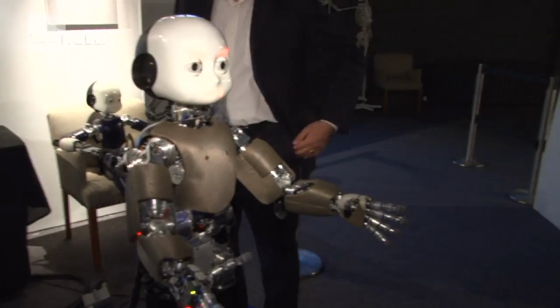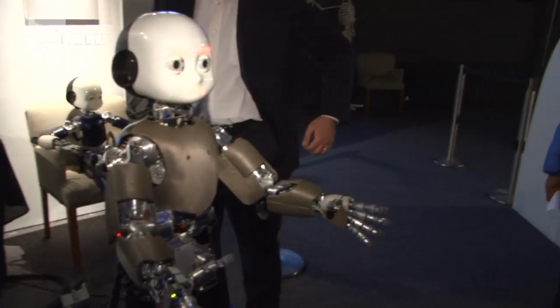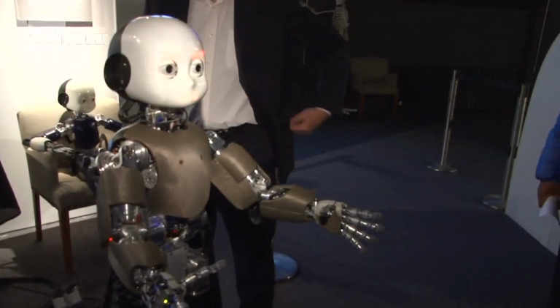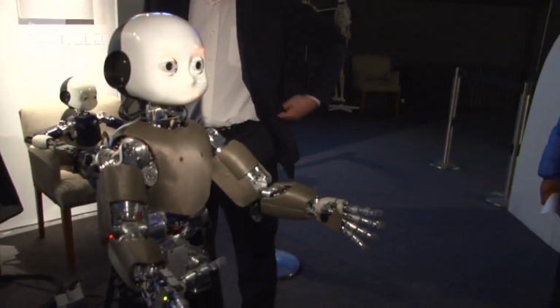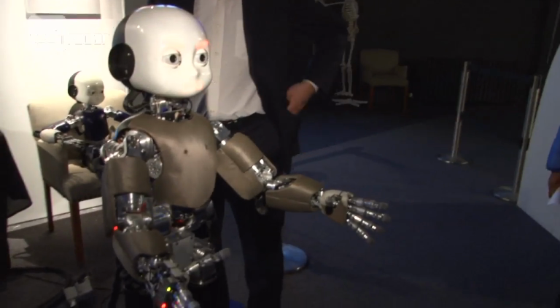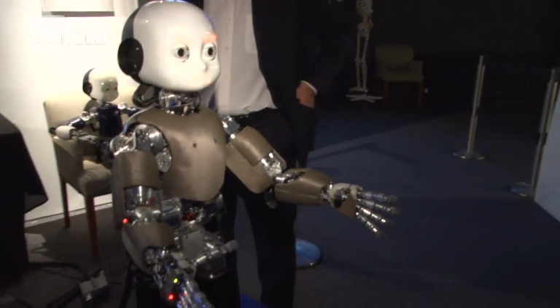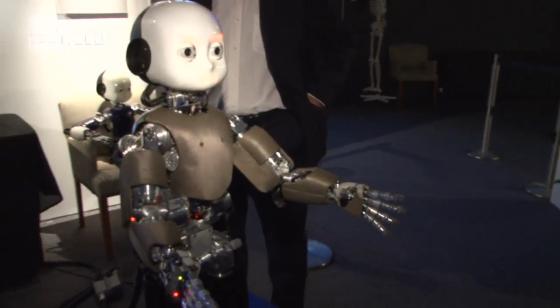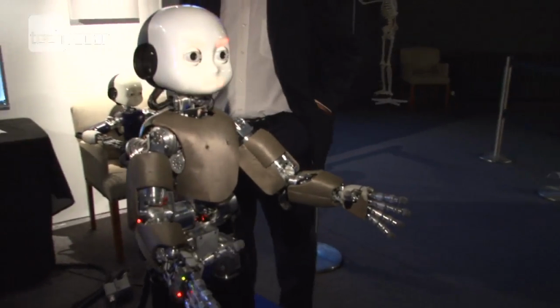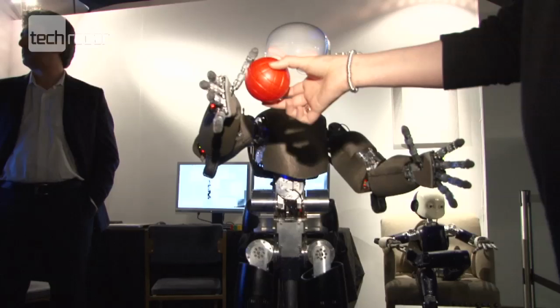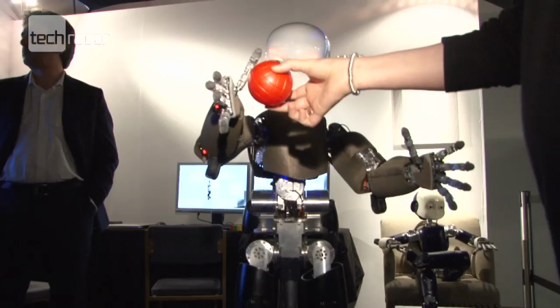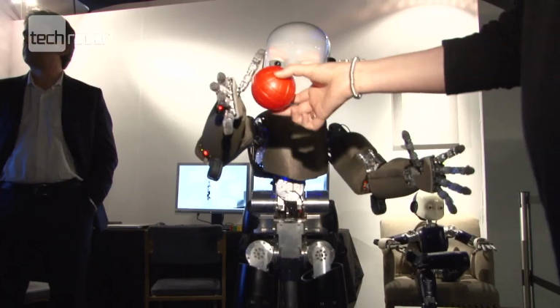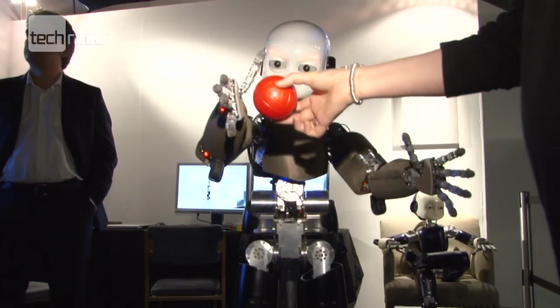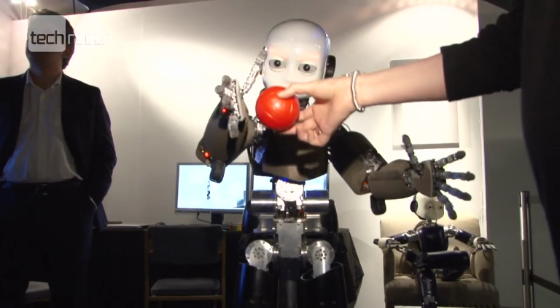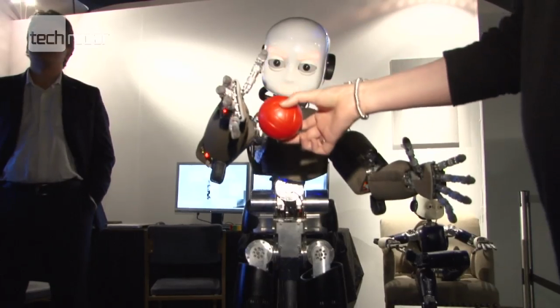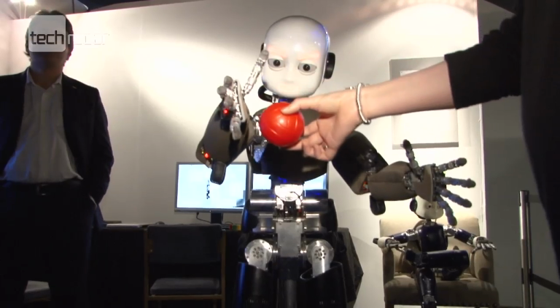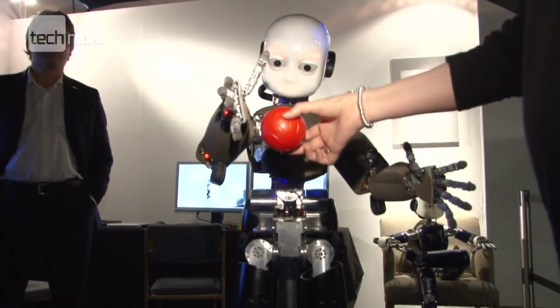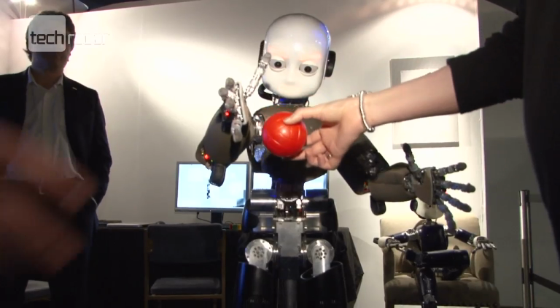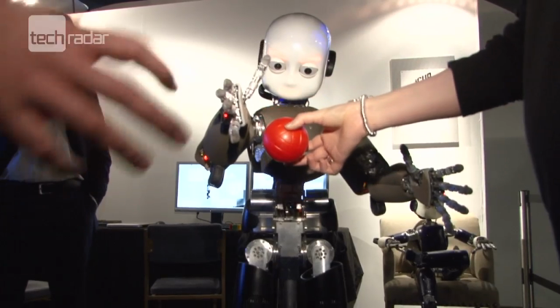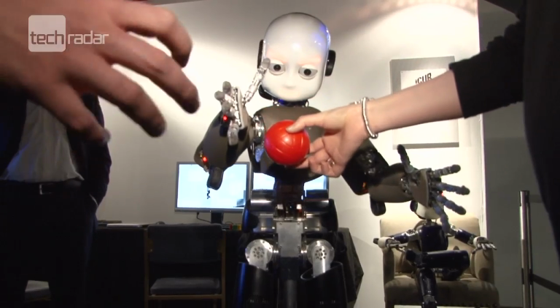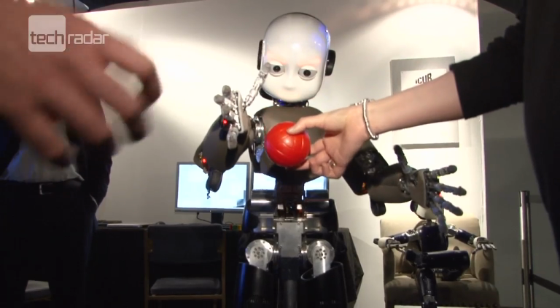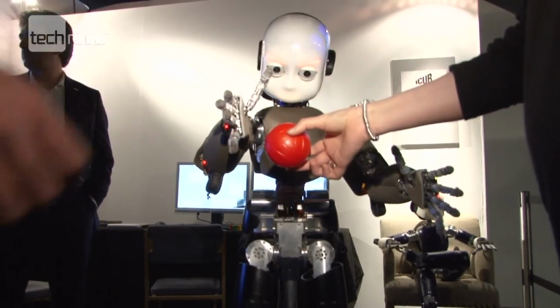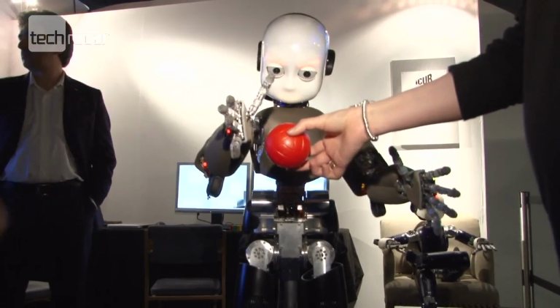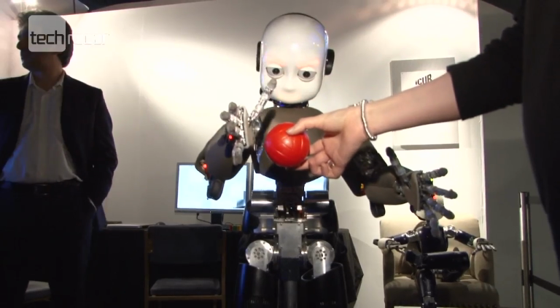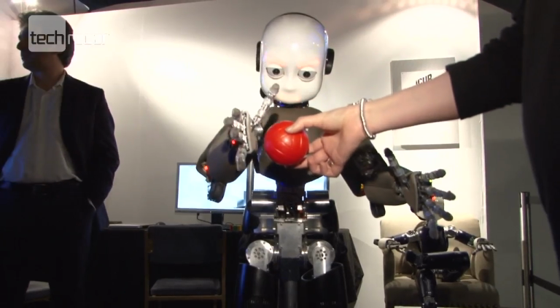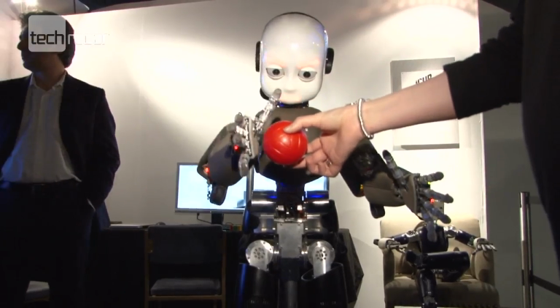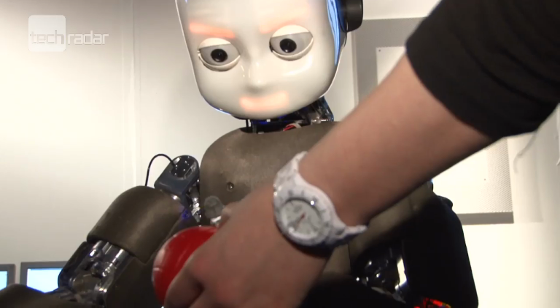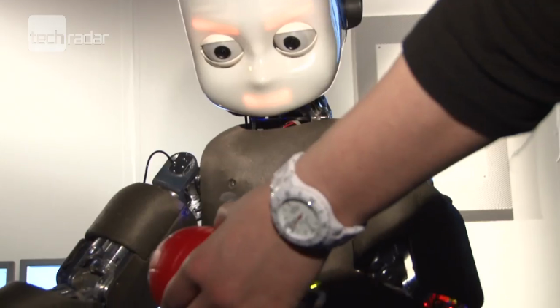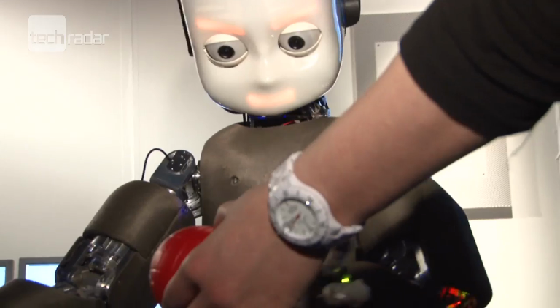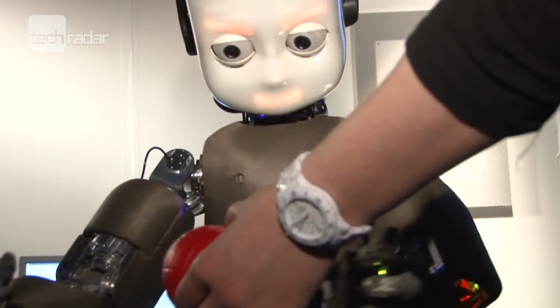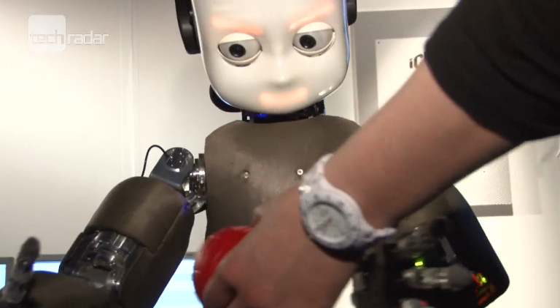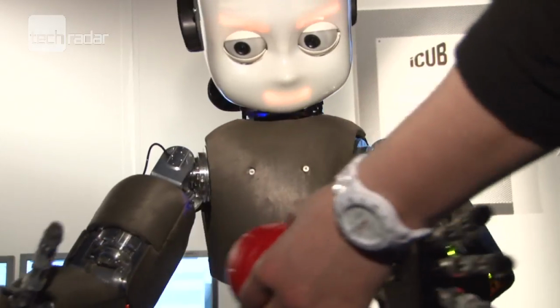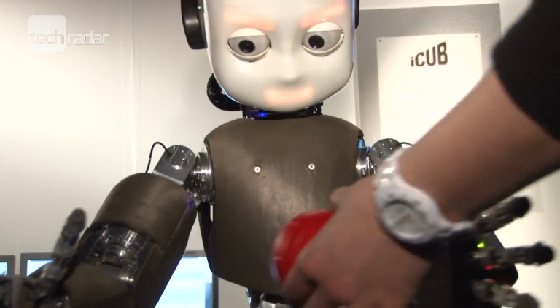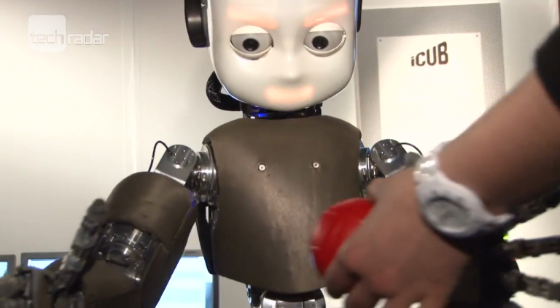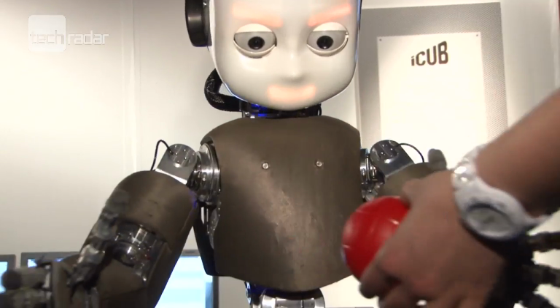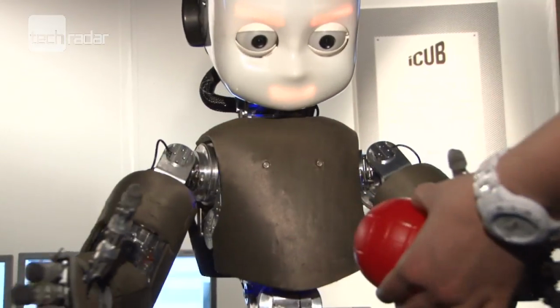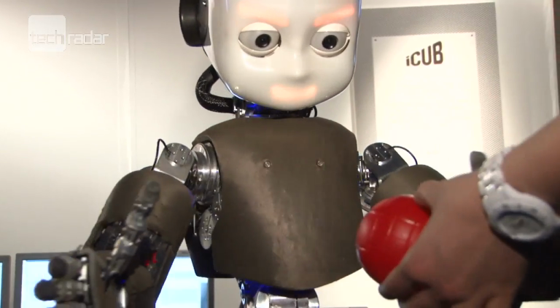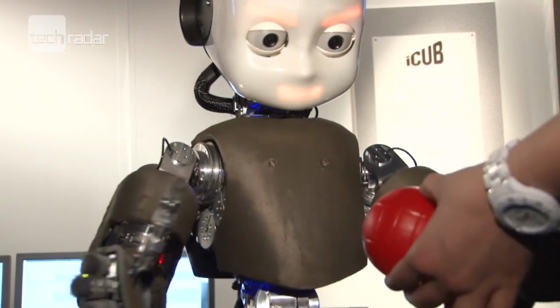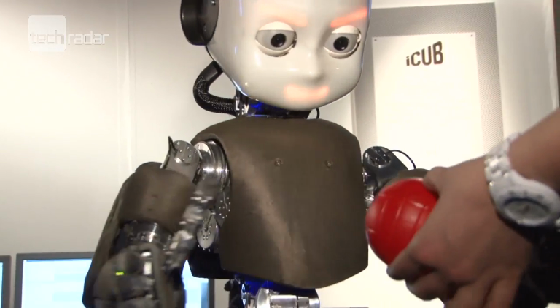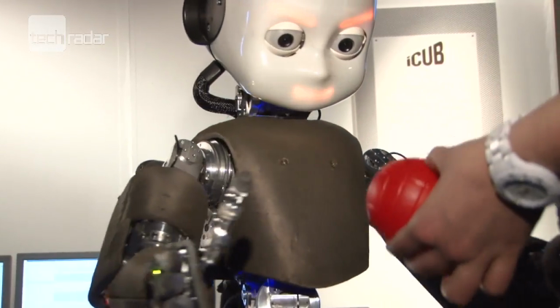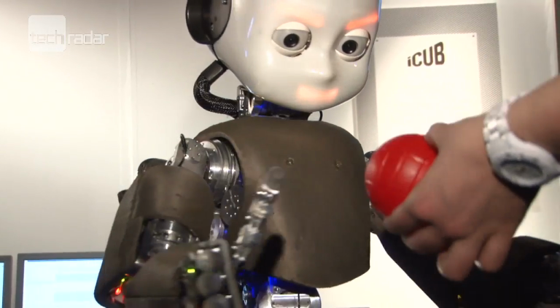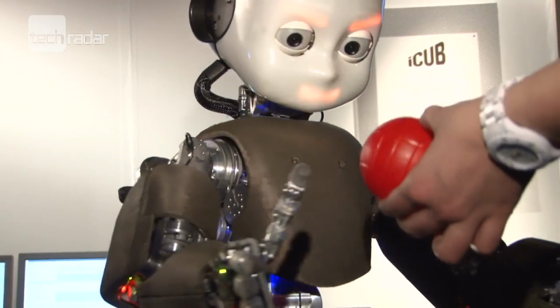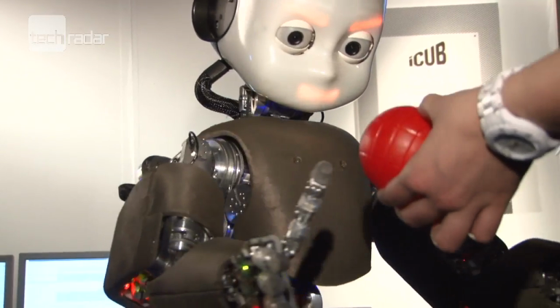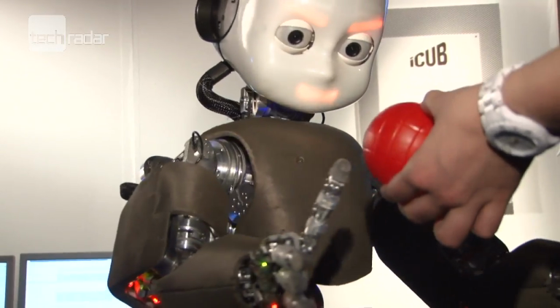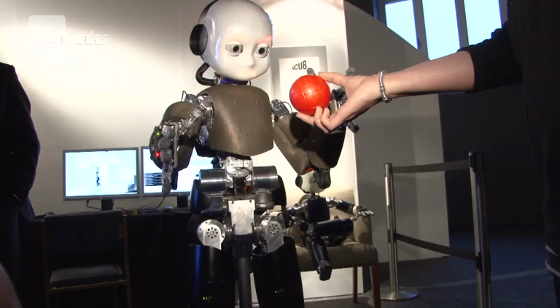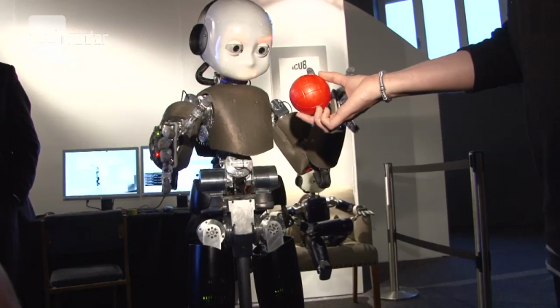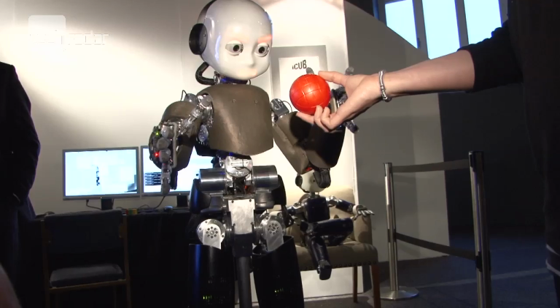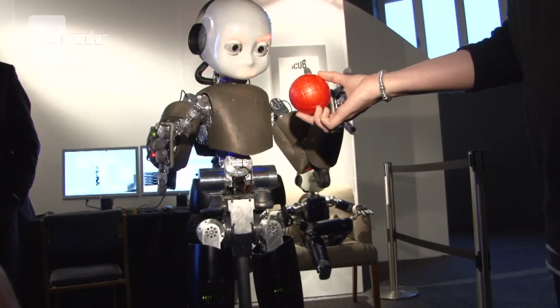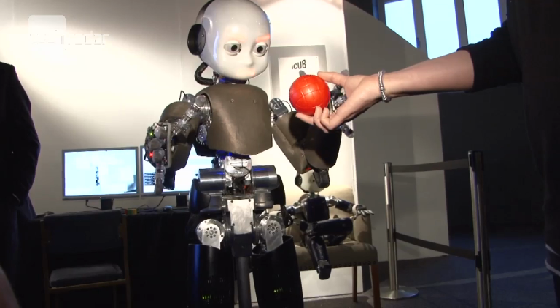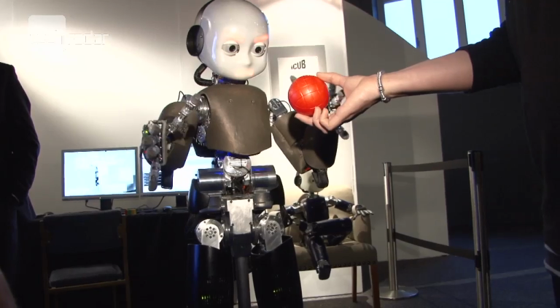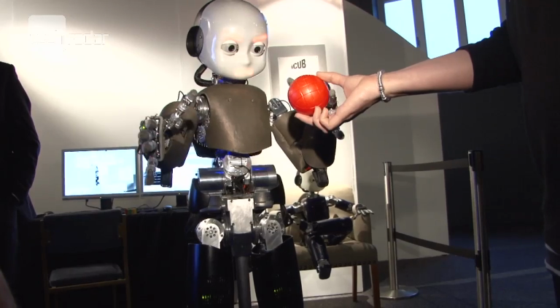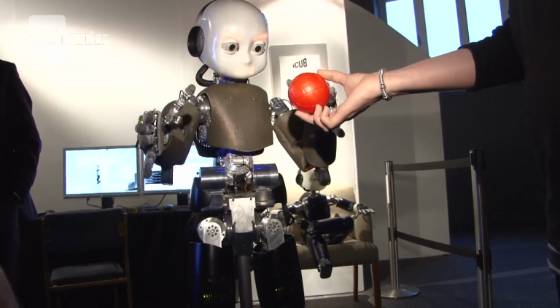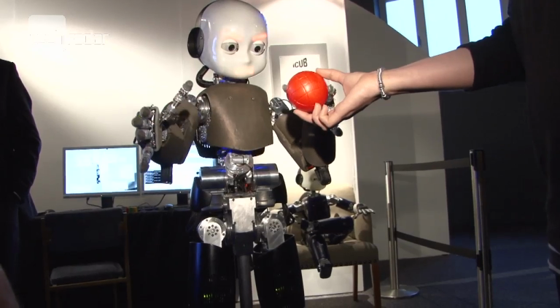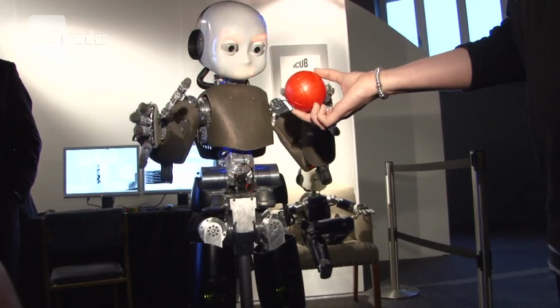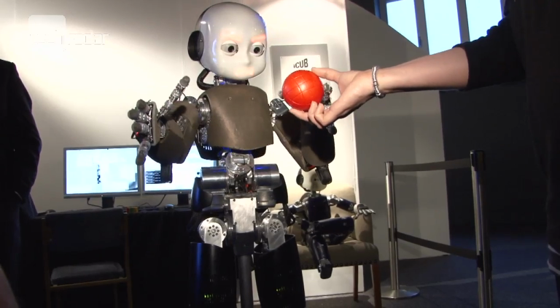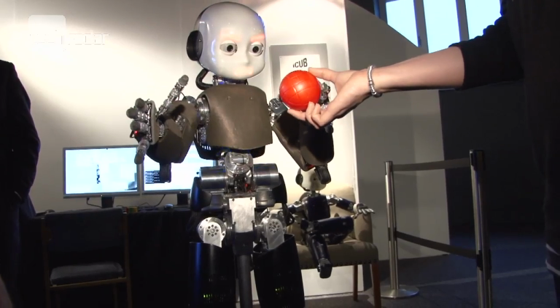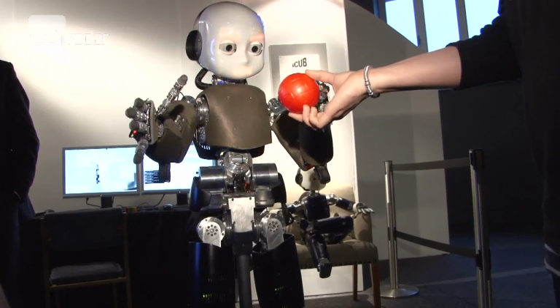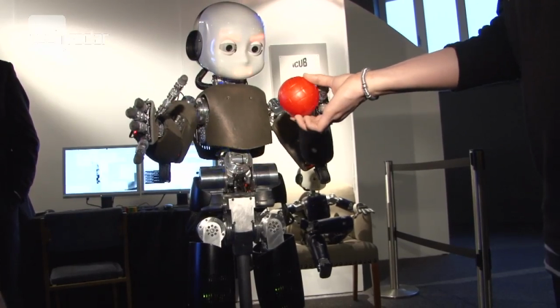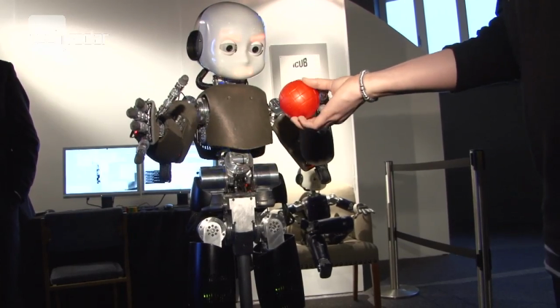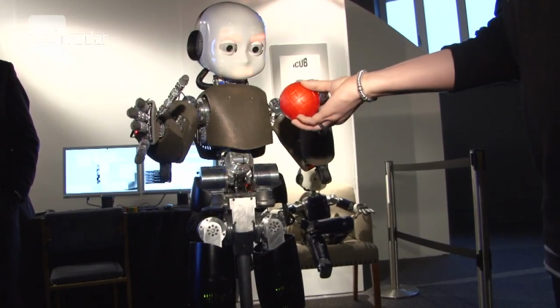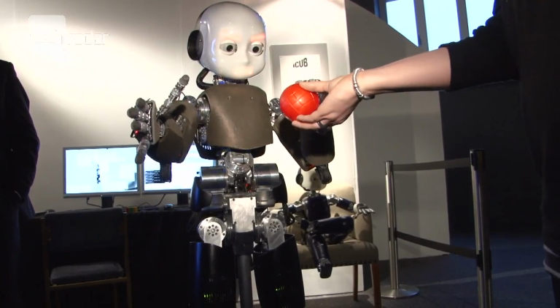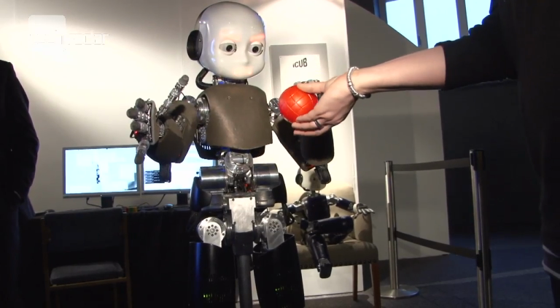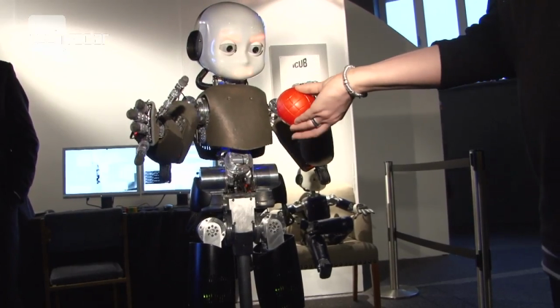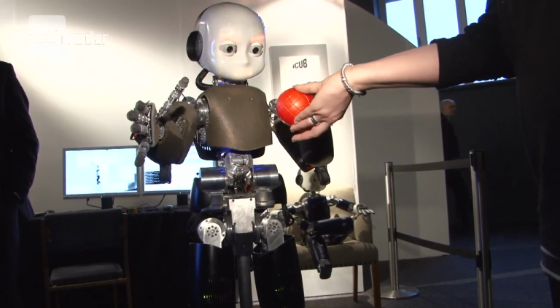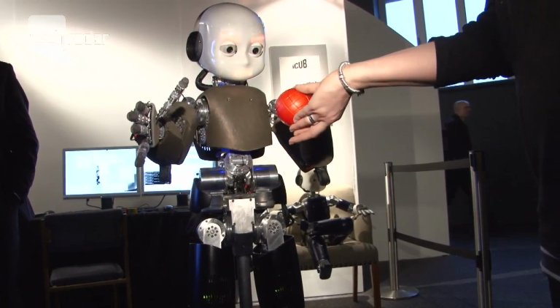iCub is from Italy and can see objects, hear commands and react with the help of 53 motors that move its head, arms, waist and legs.